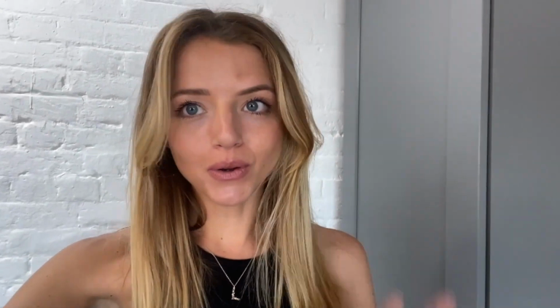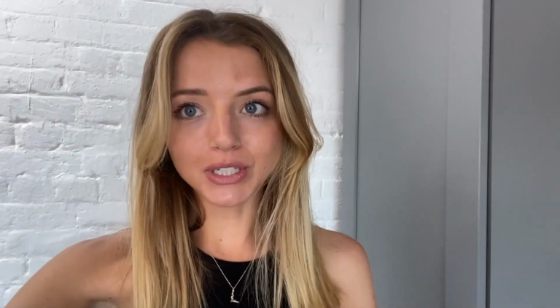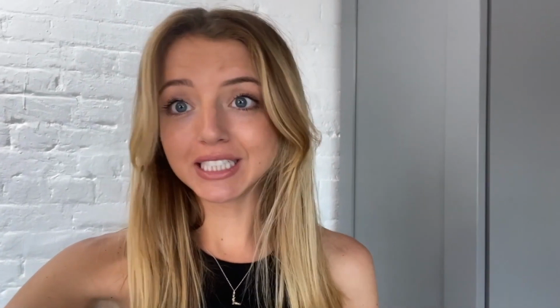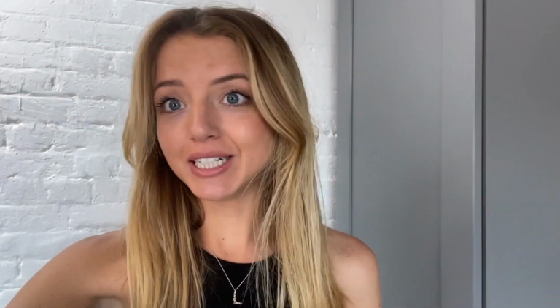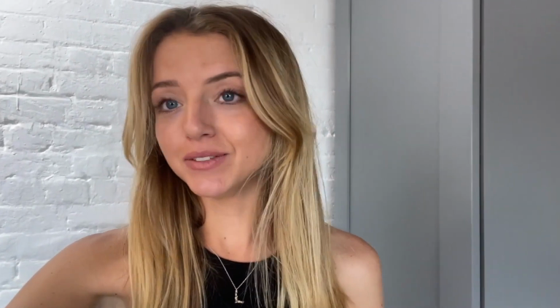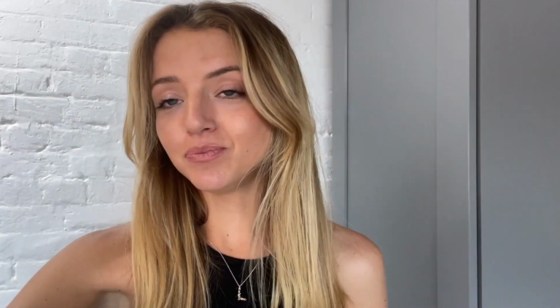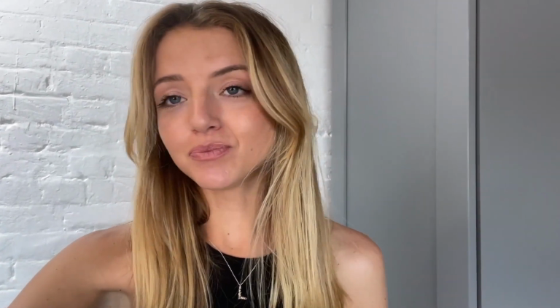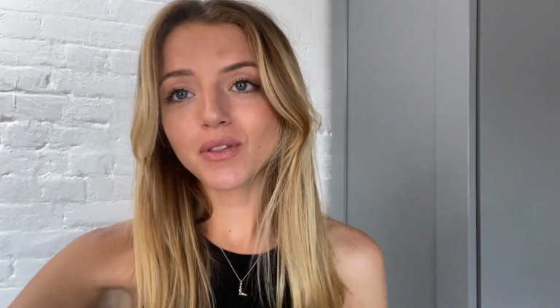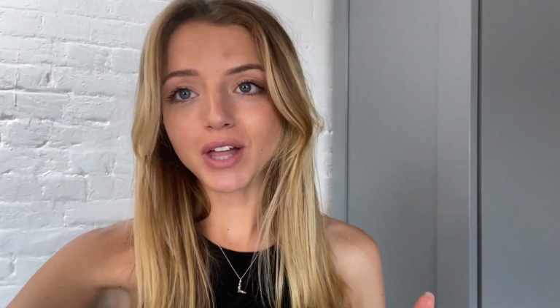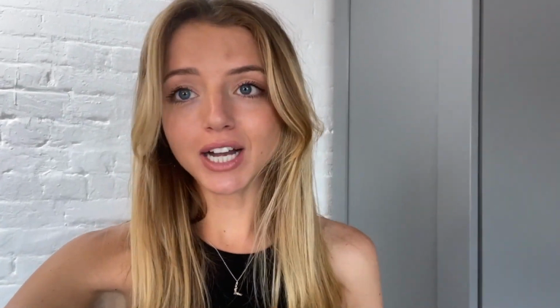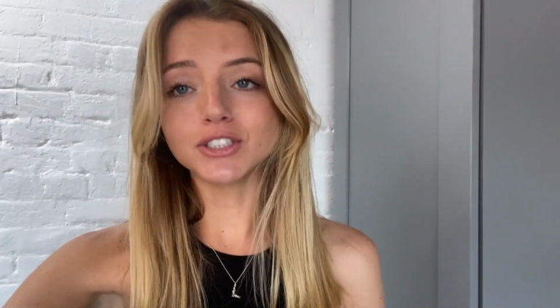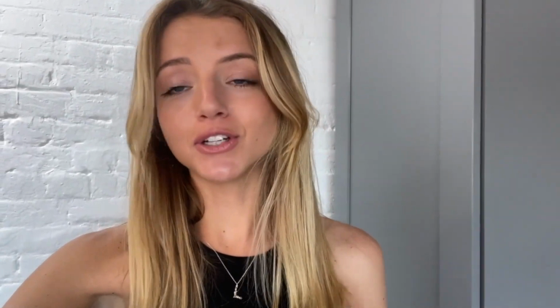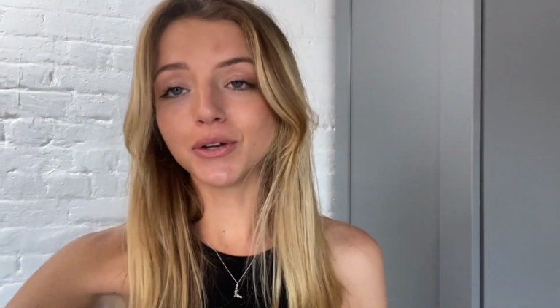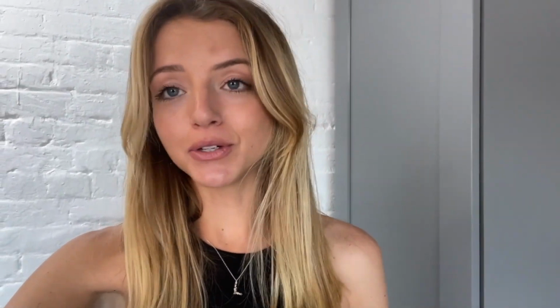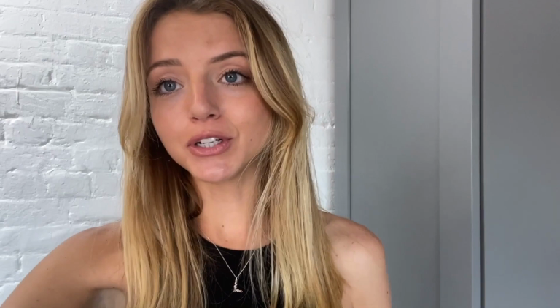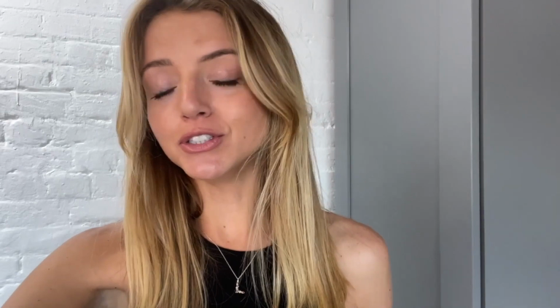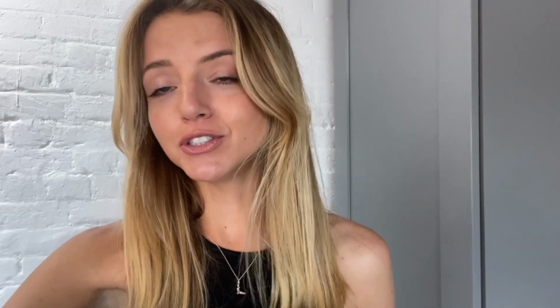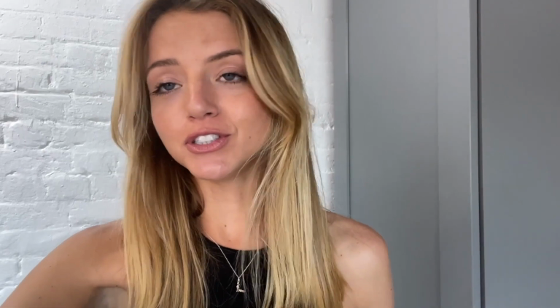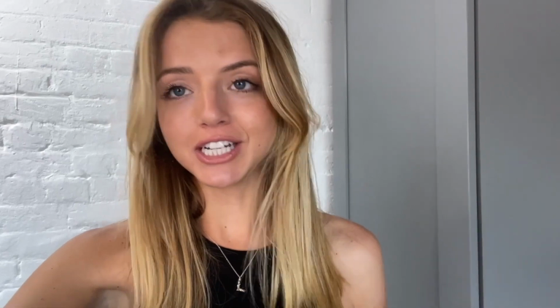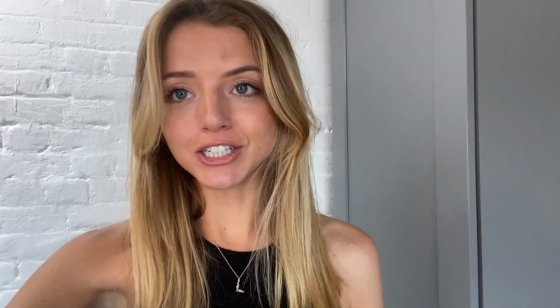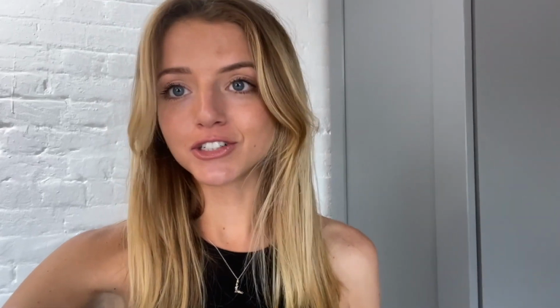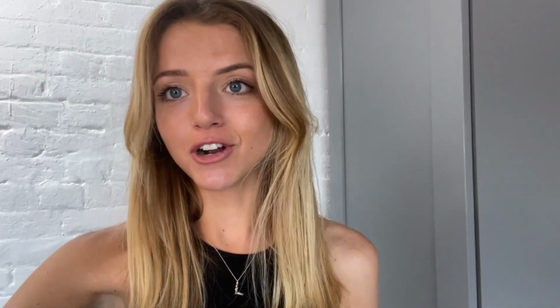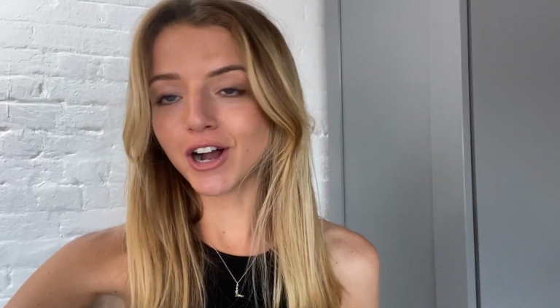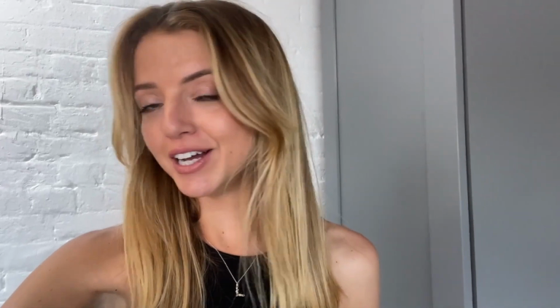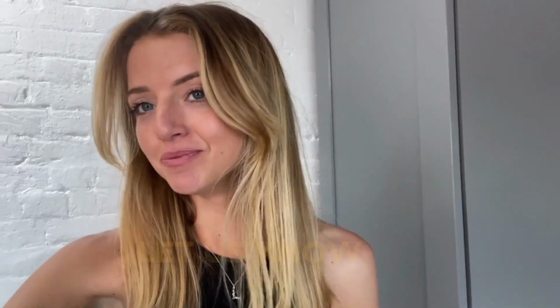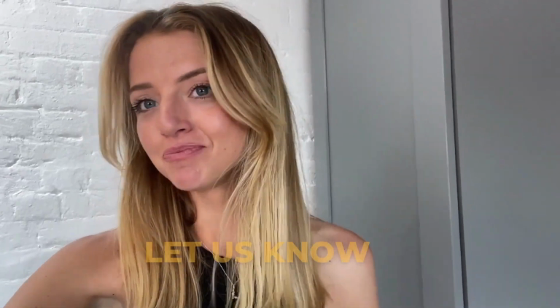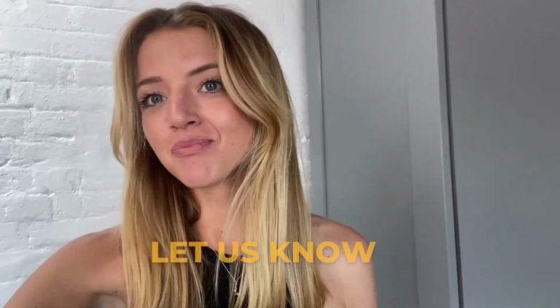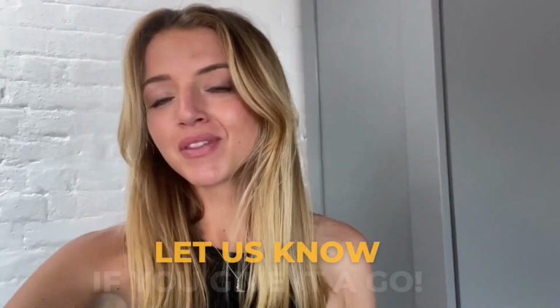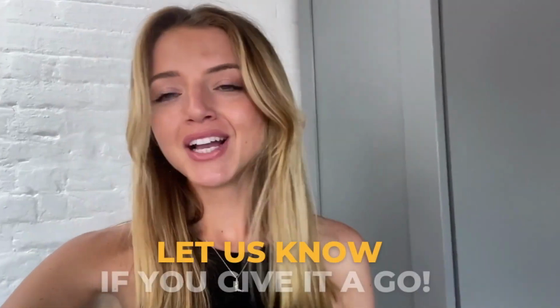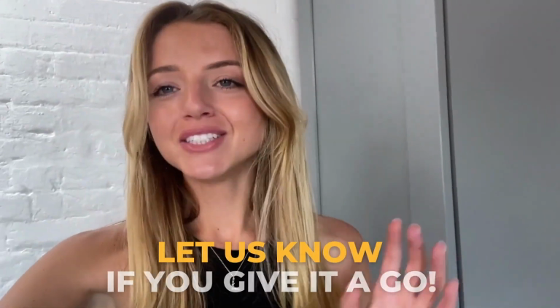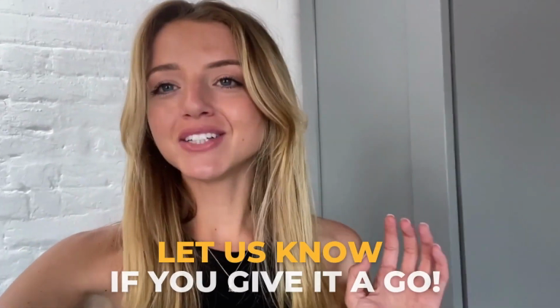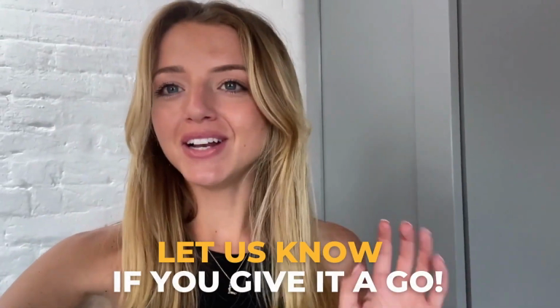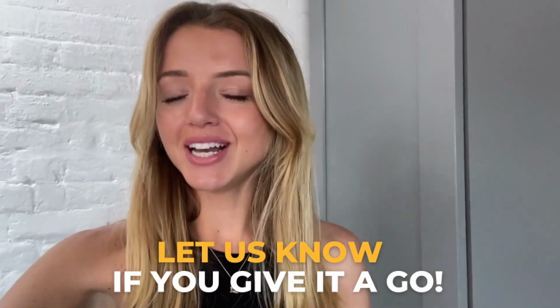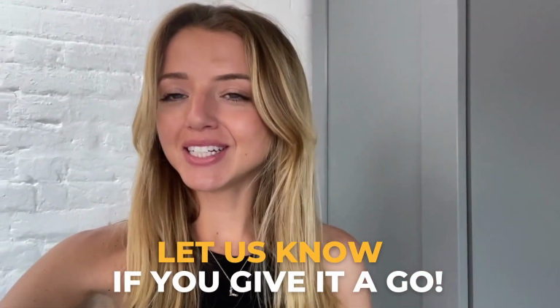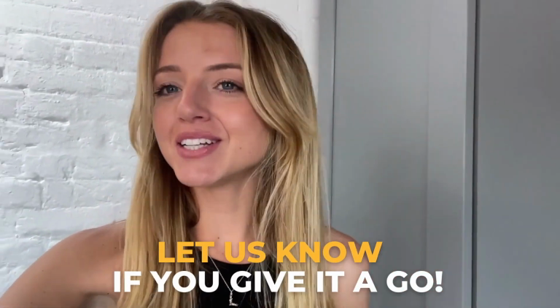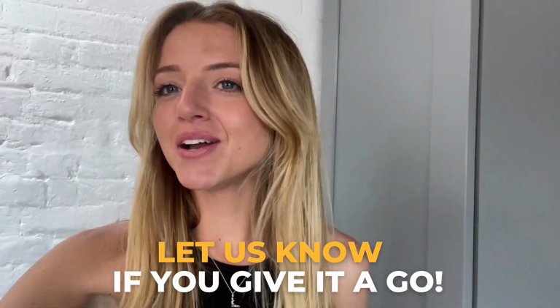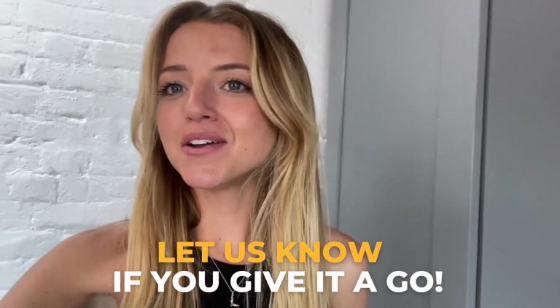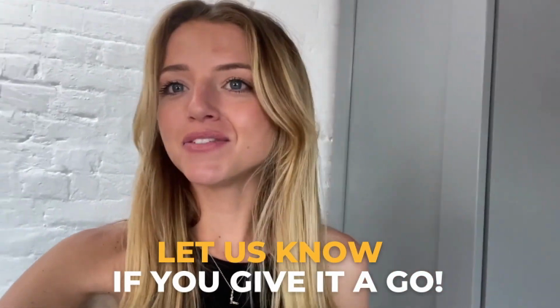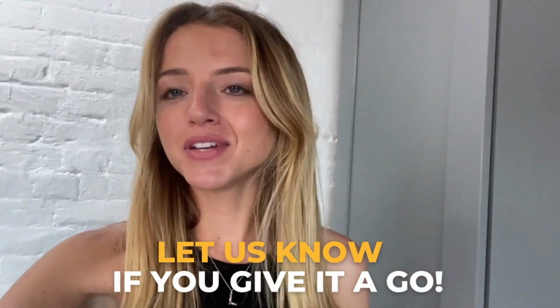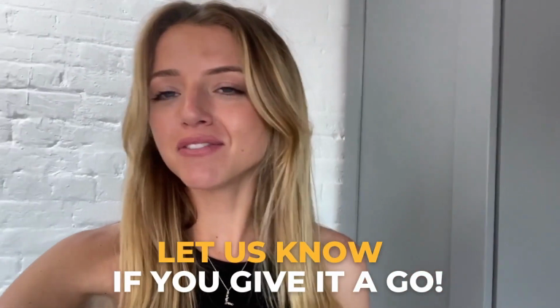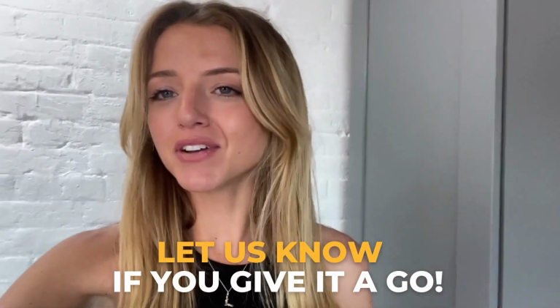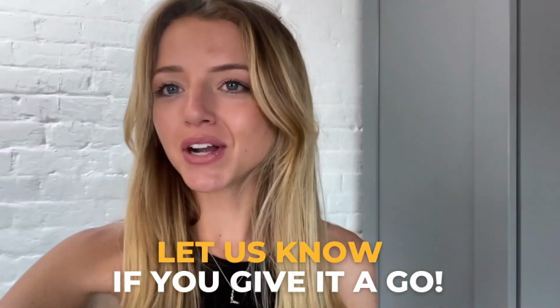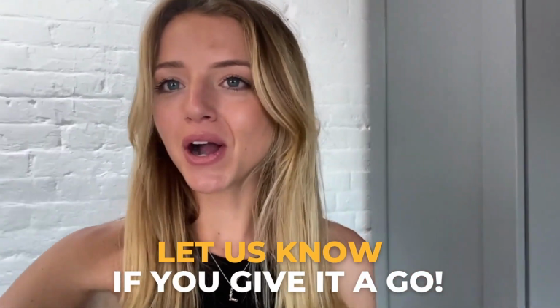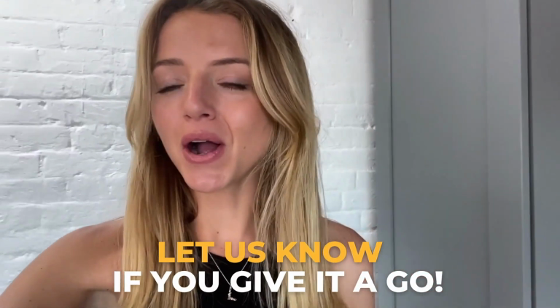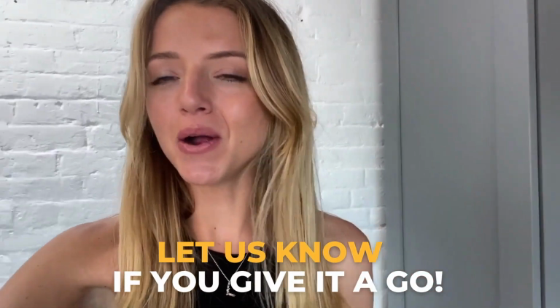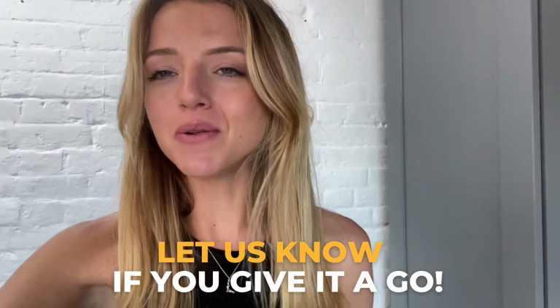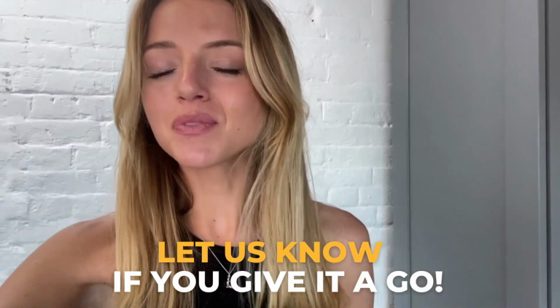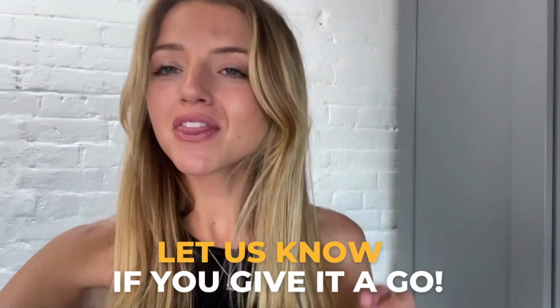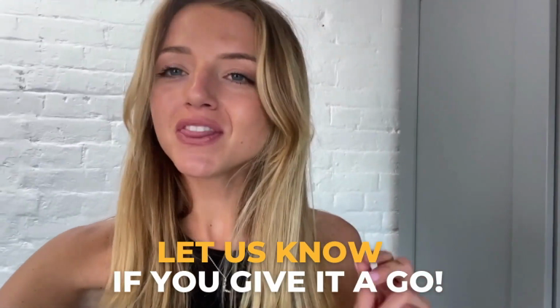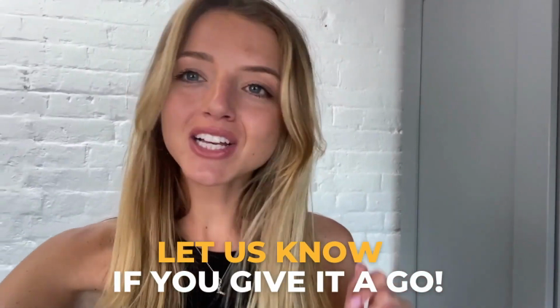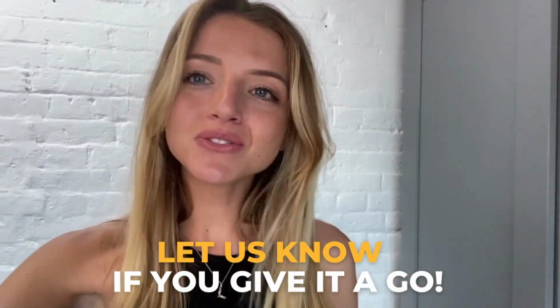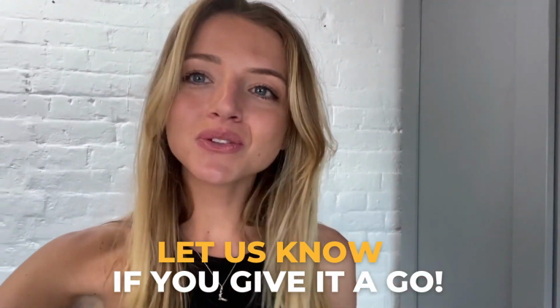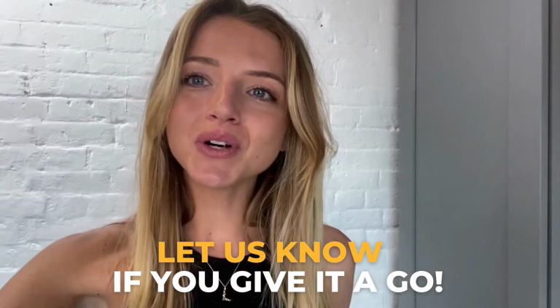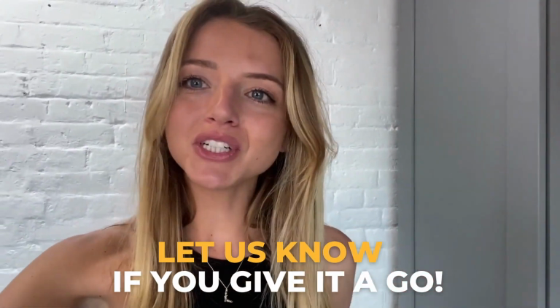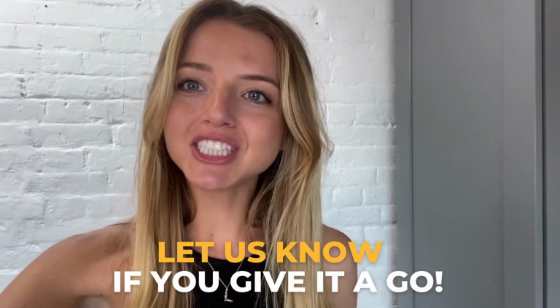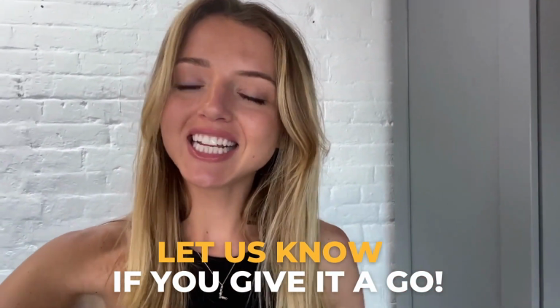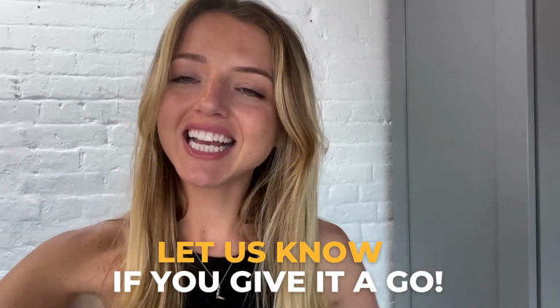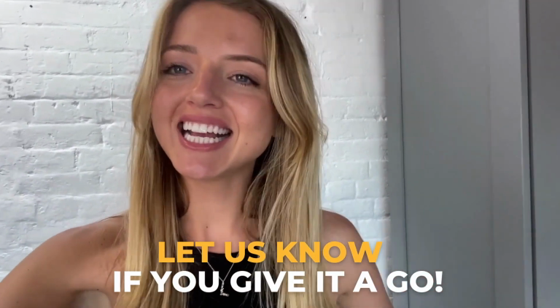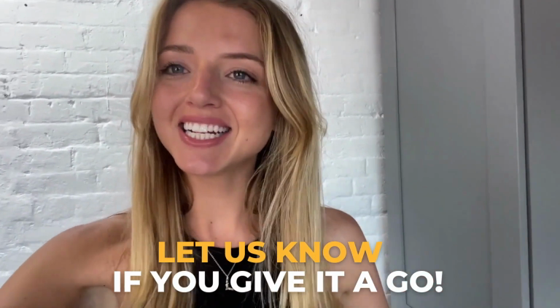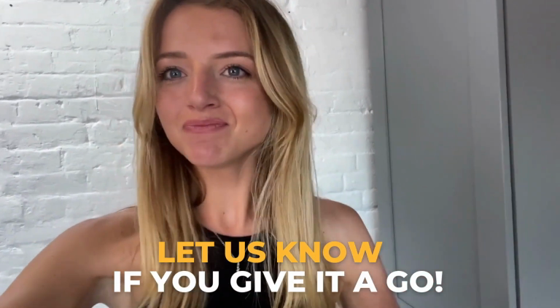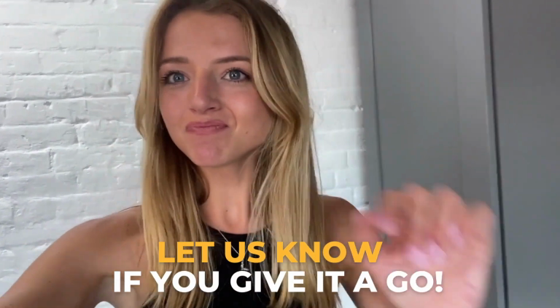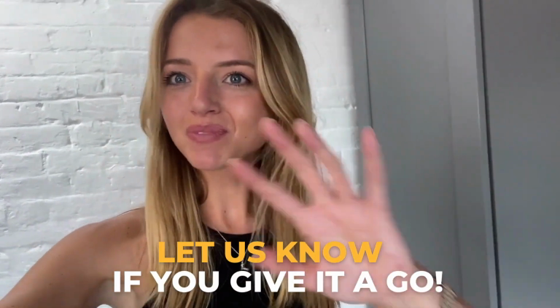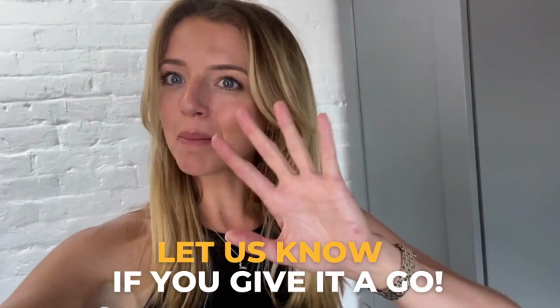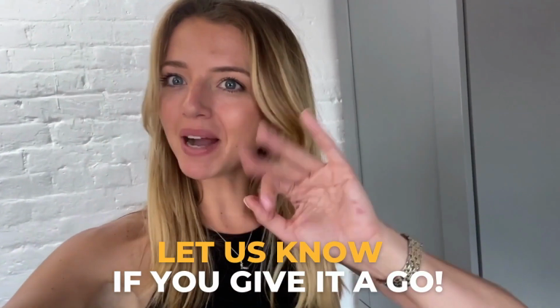Honestly, that is so good — you need to try it! Let us know if you give it a go. Thanks for watching, bye!